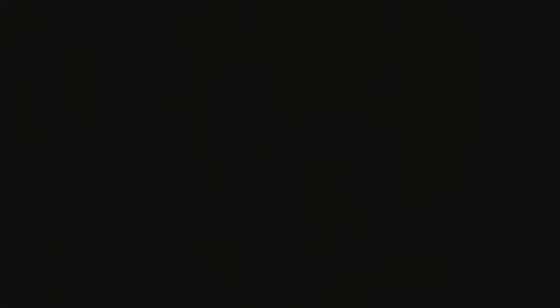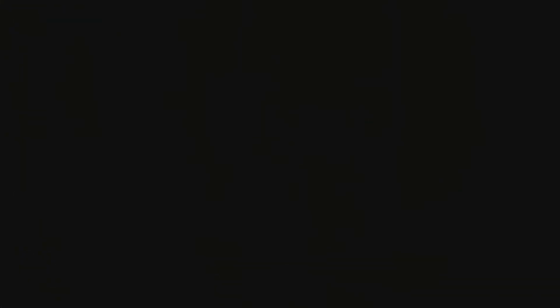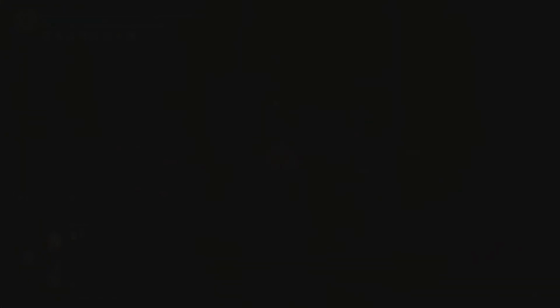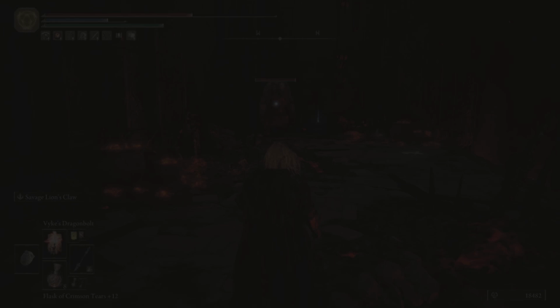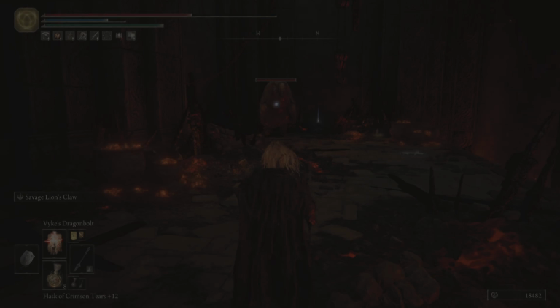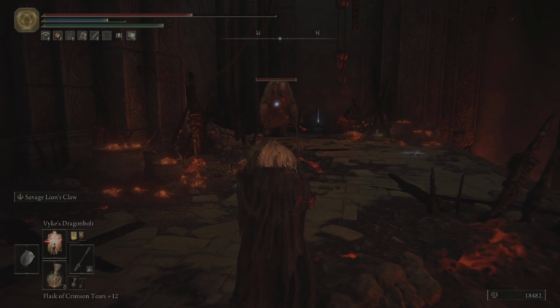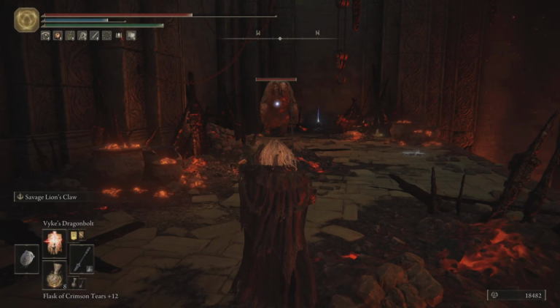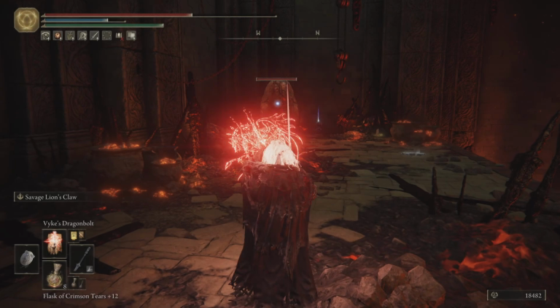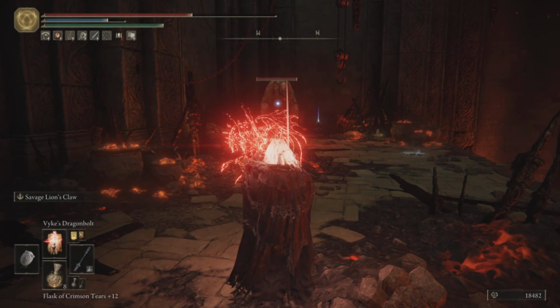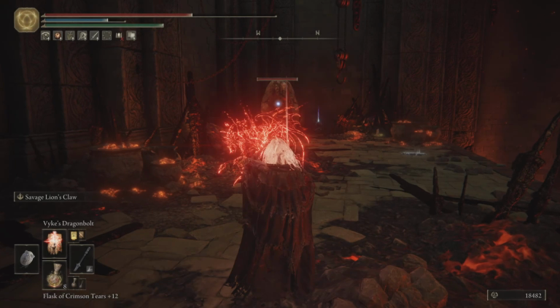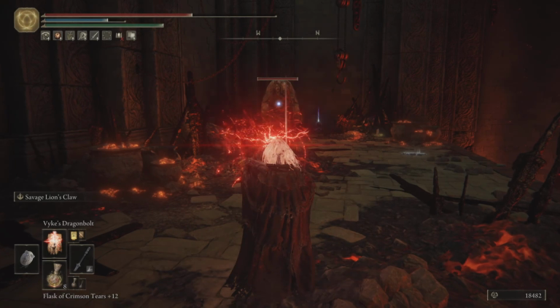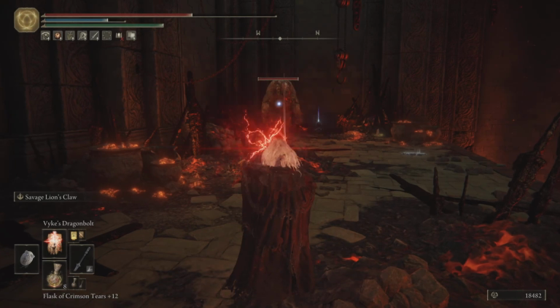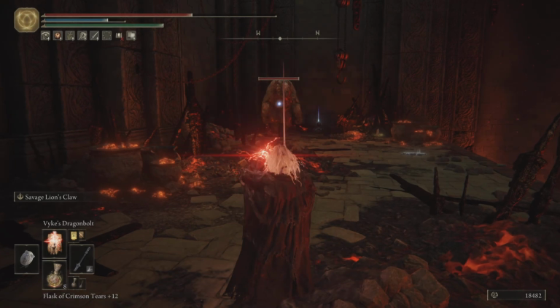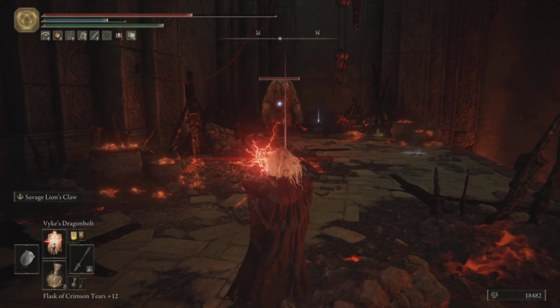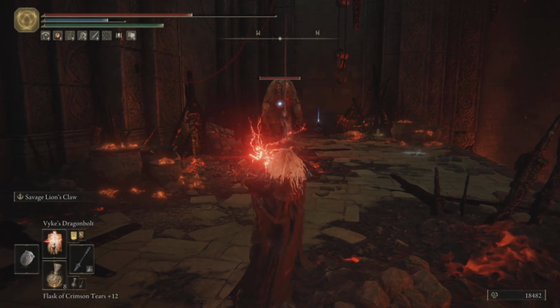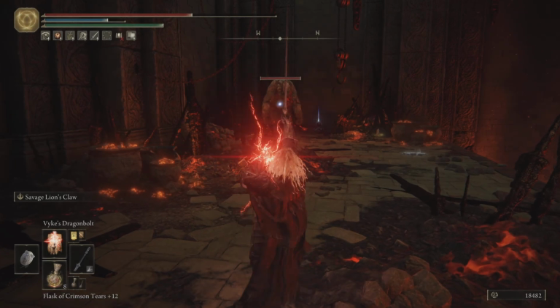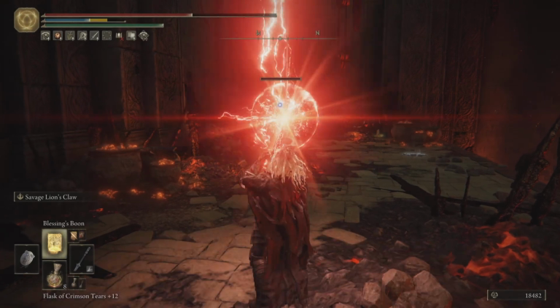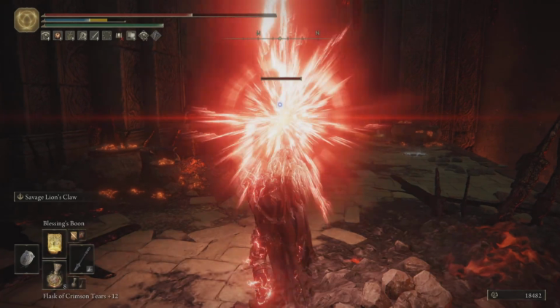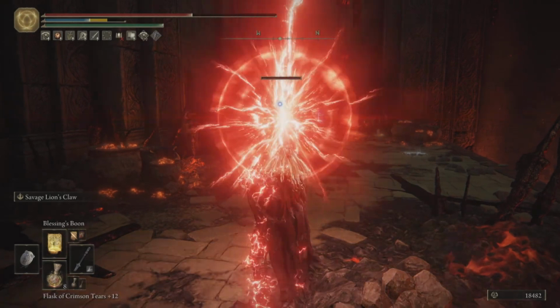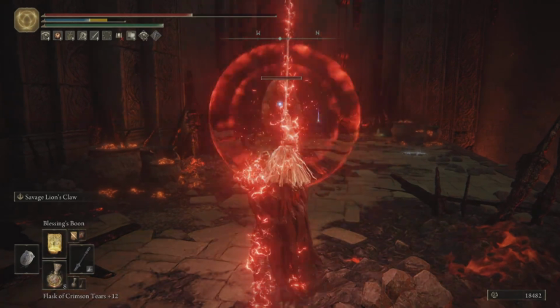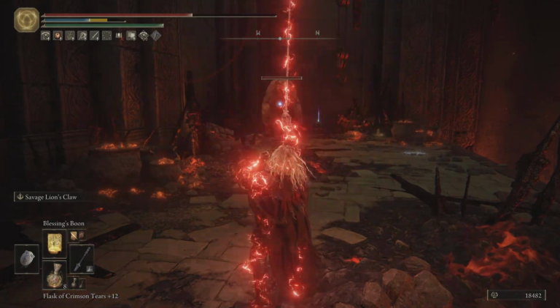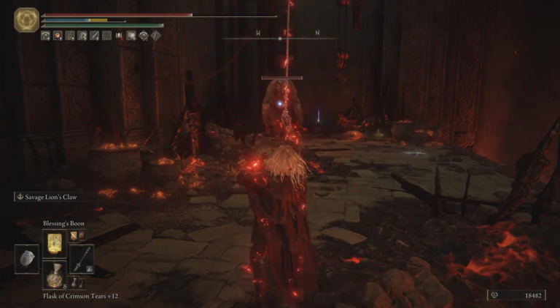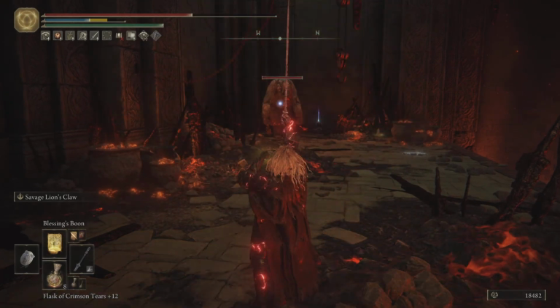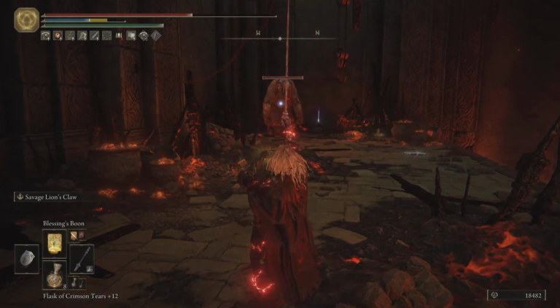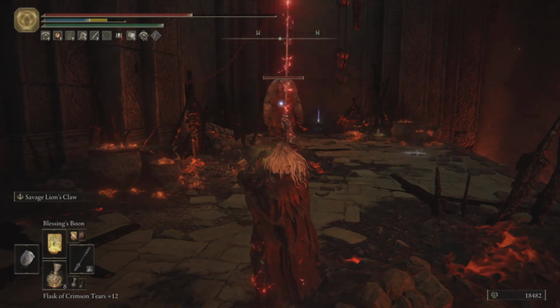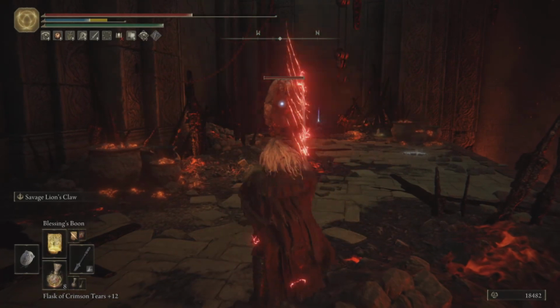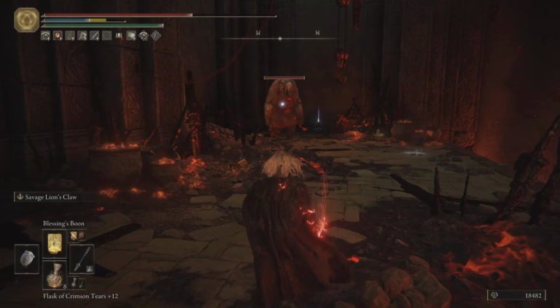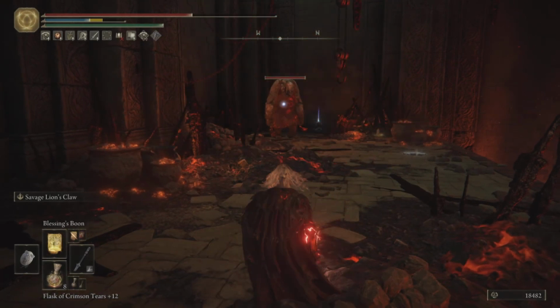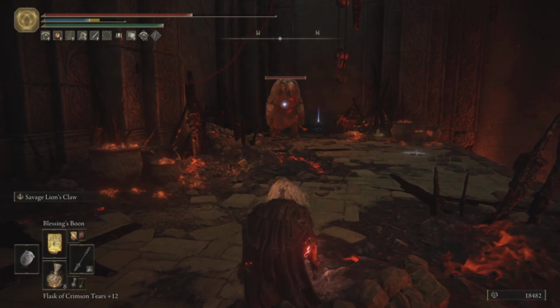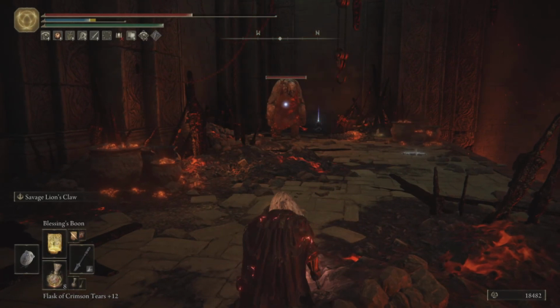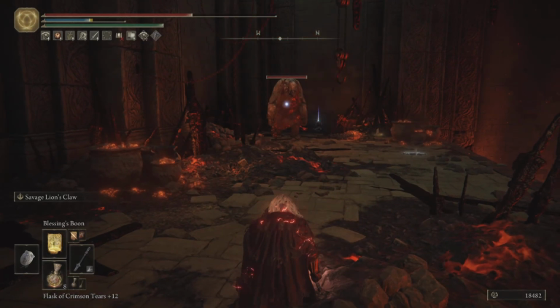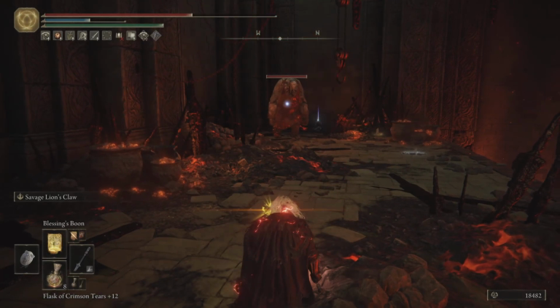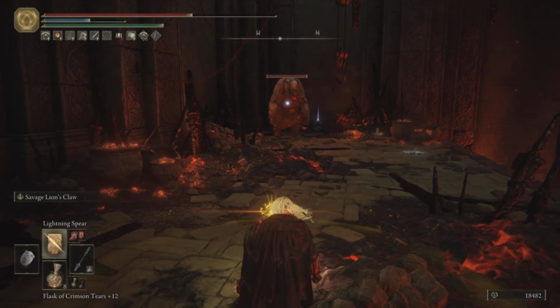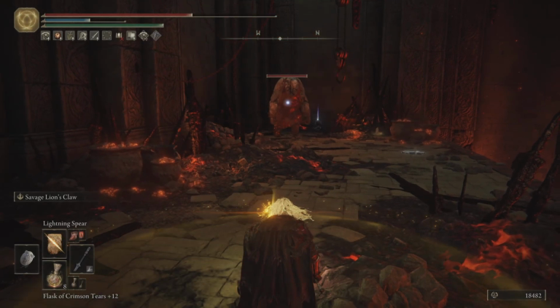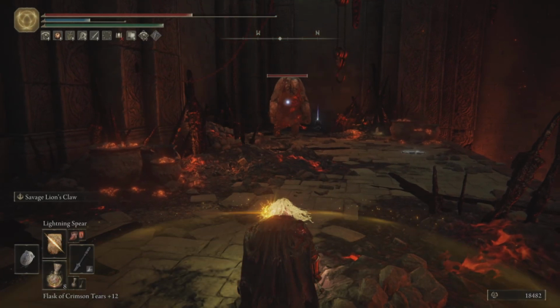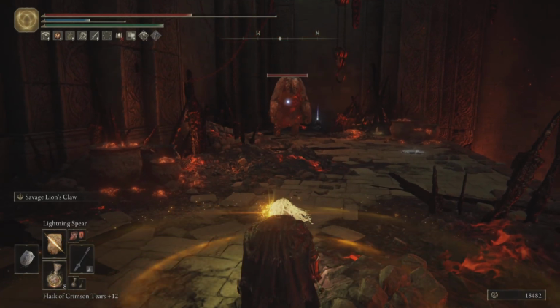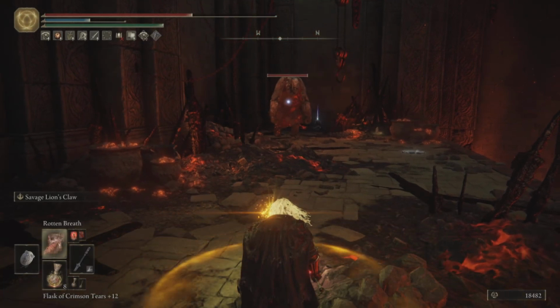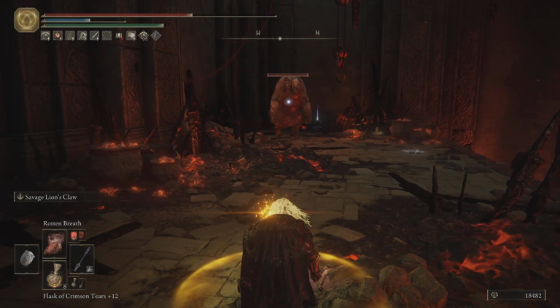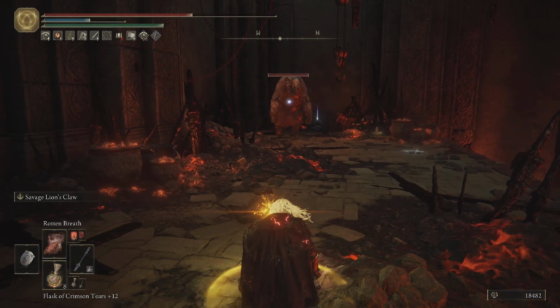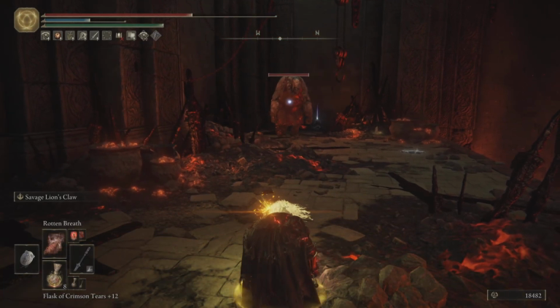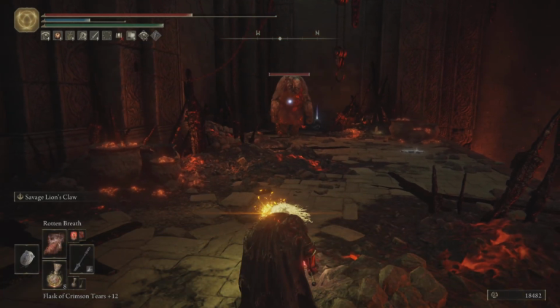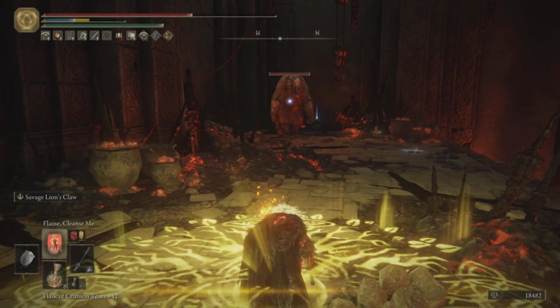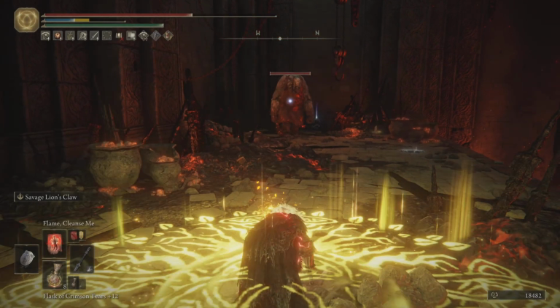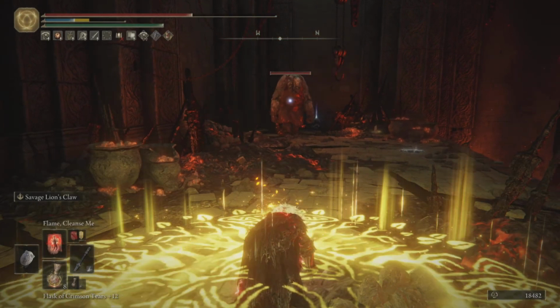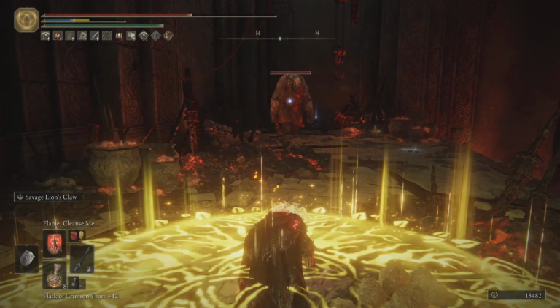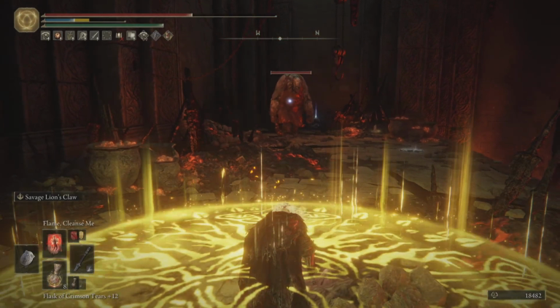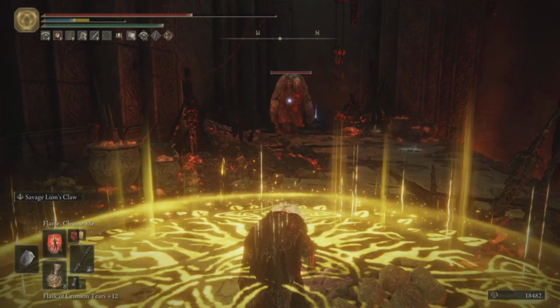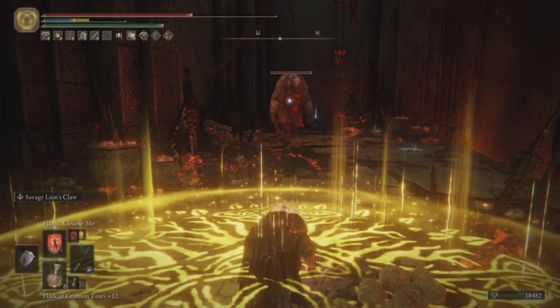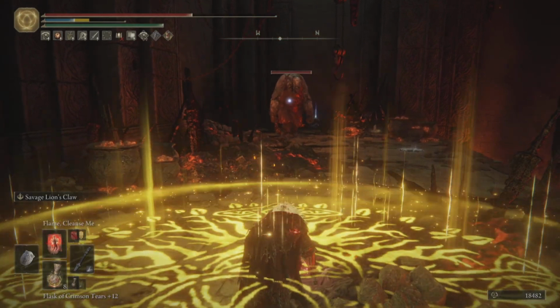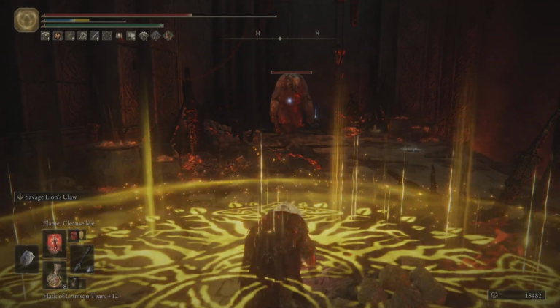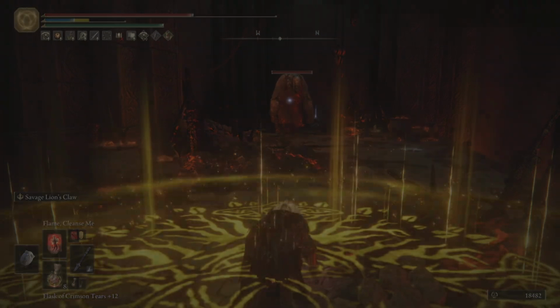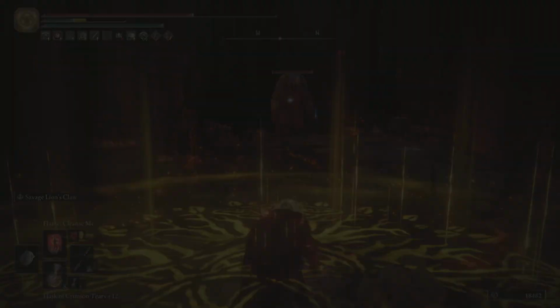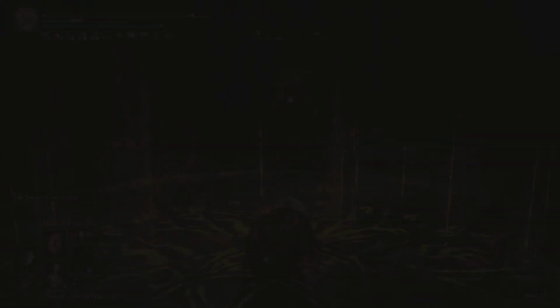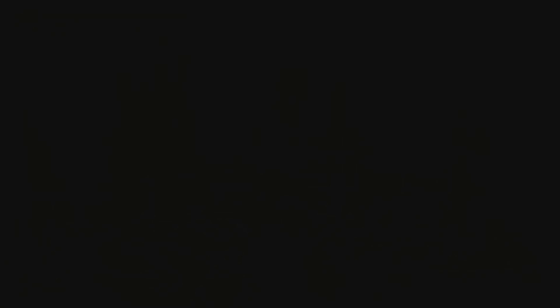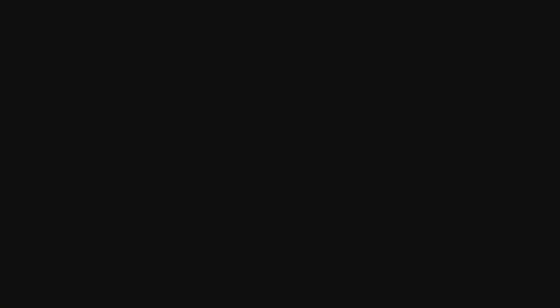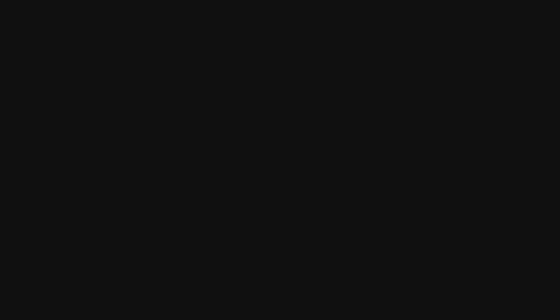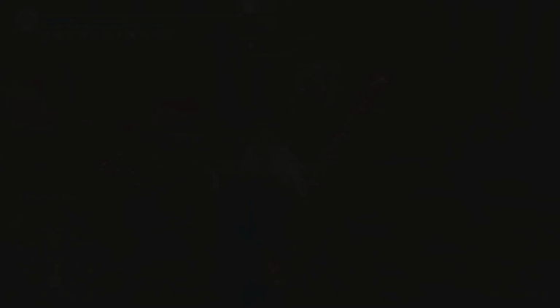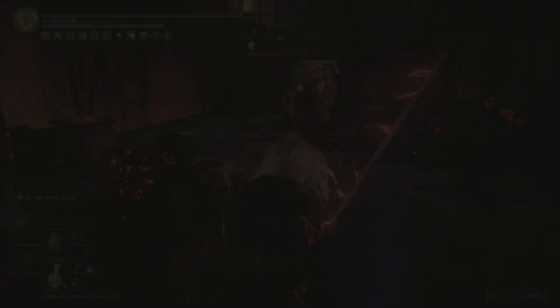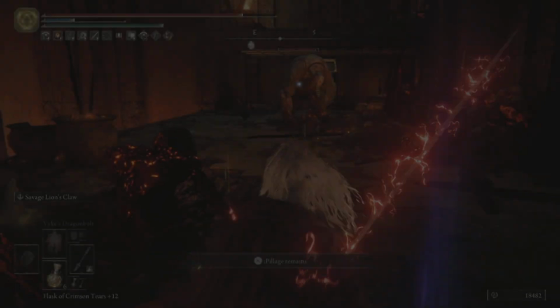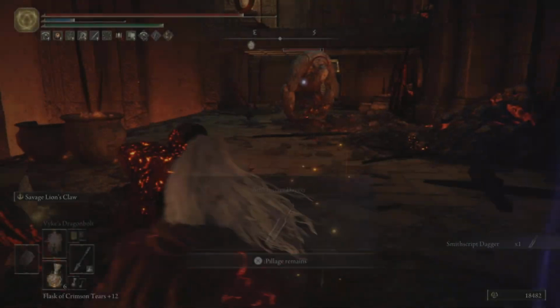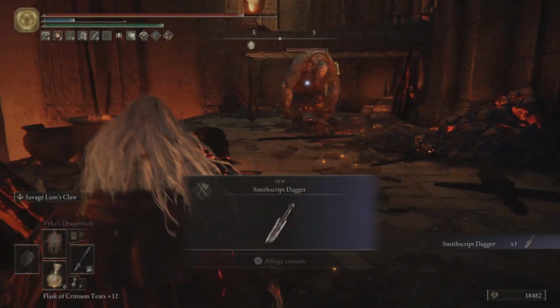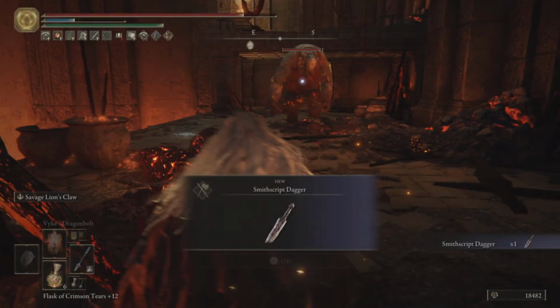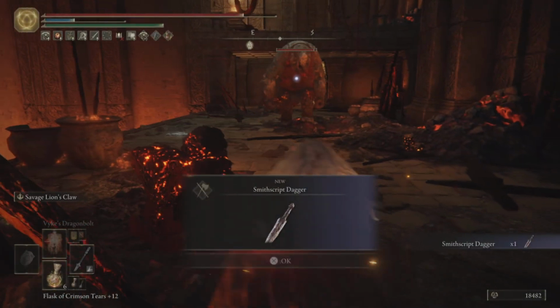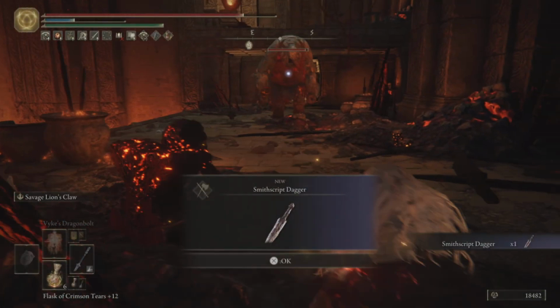You'll eventually work your way on the bottom level to this dead end. There'll be one guarding an item, which is going to be the Smithscript Dagger.